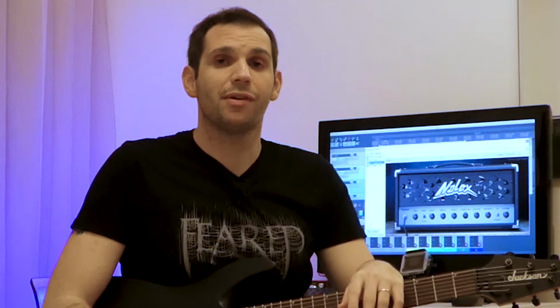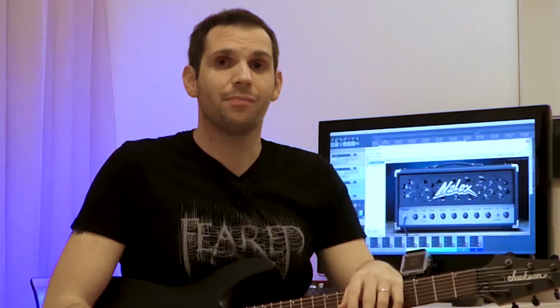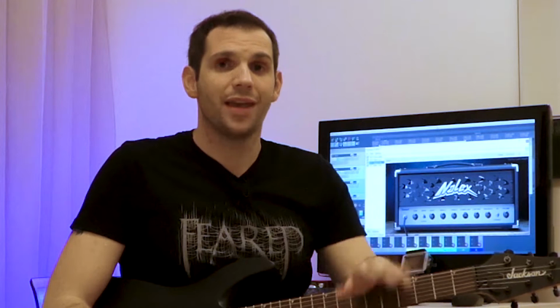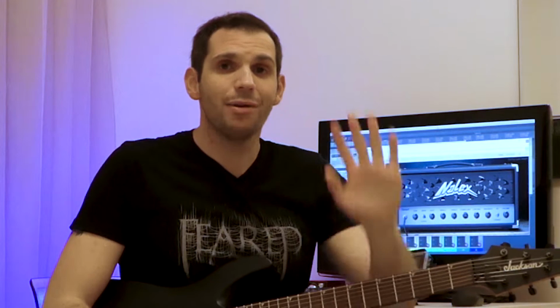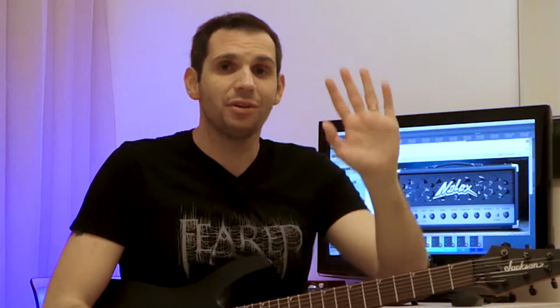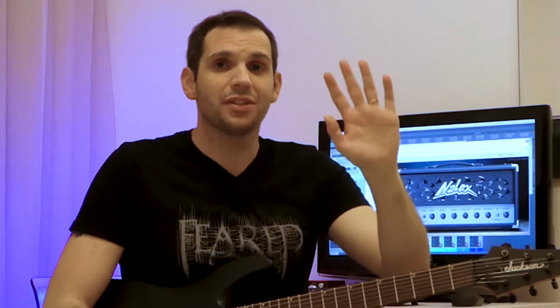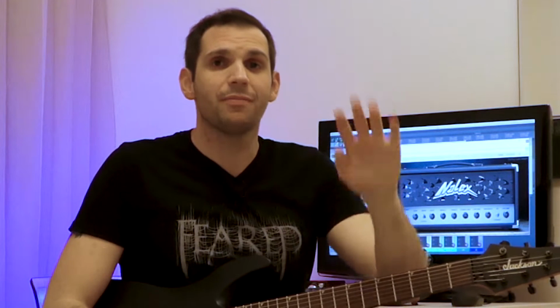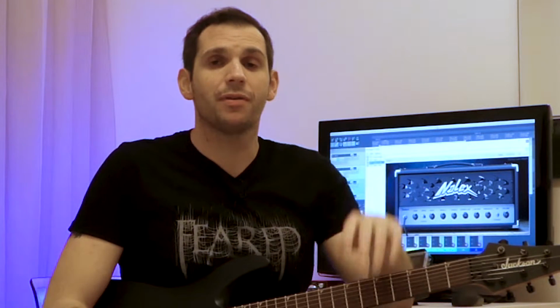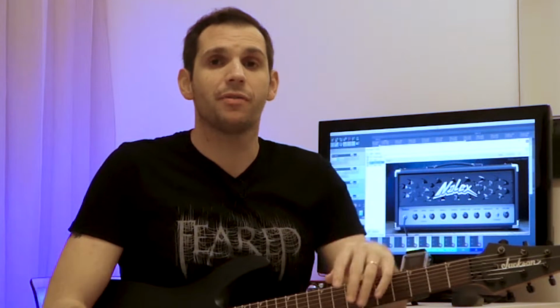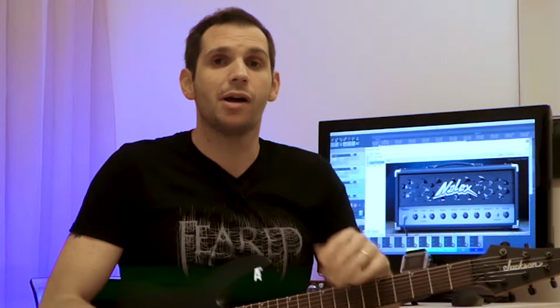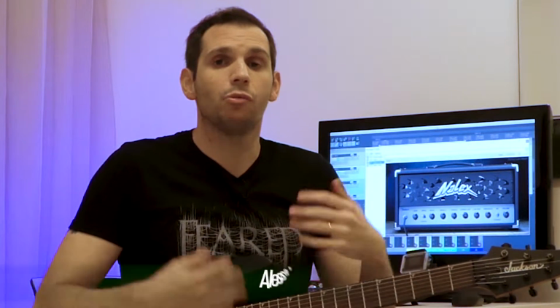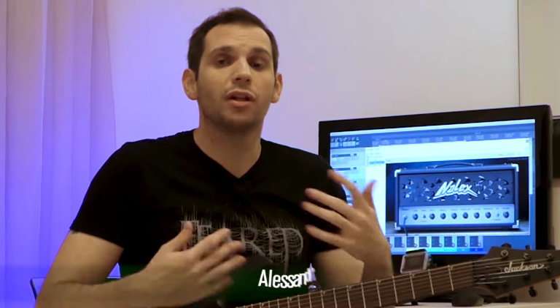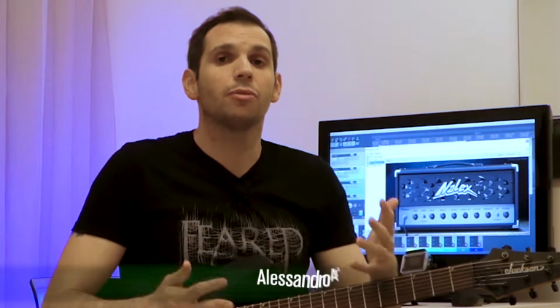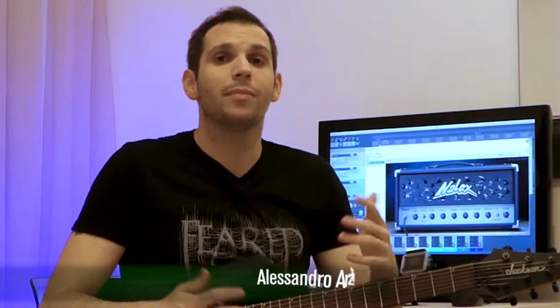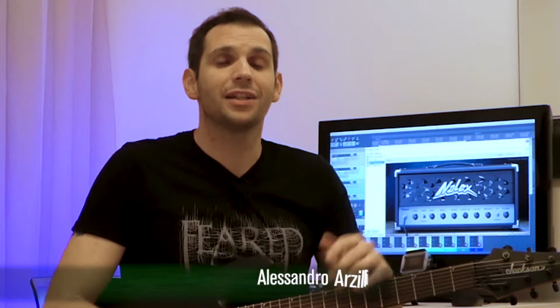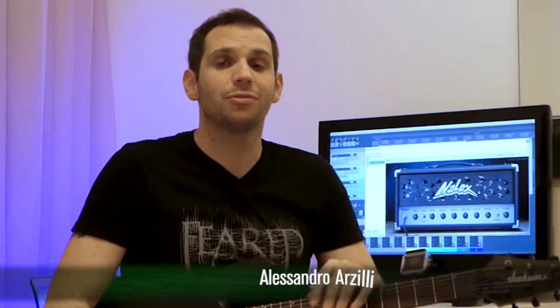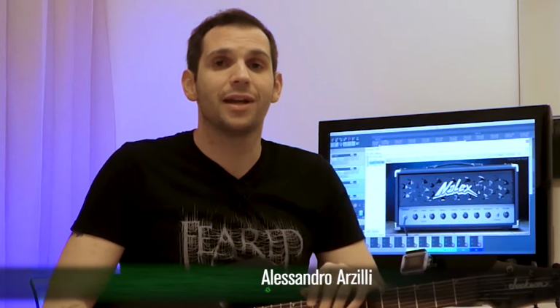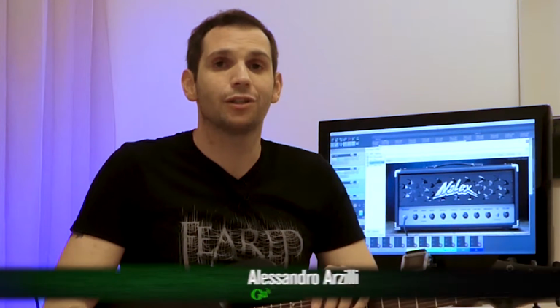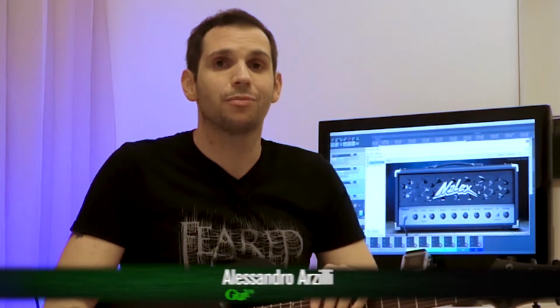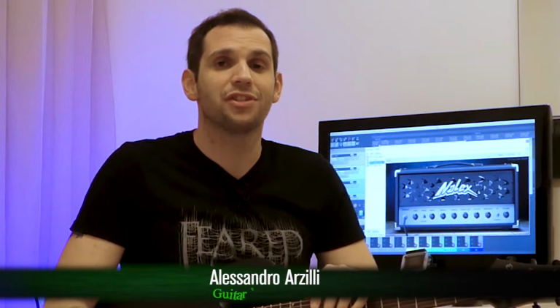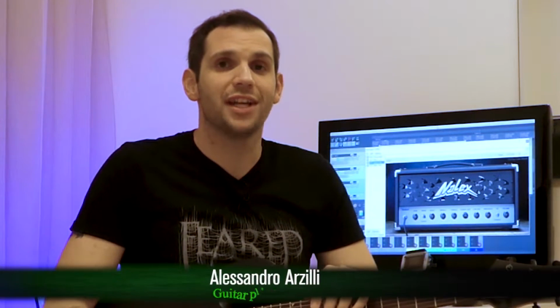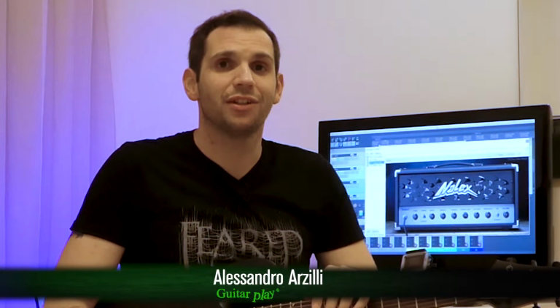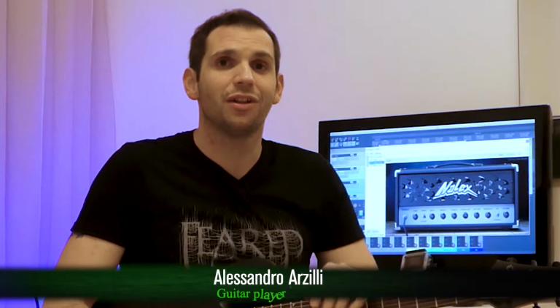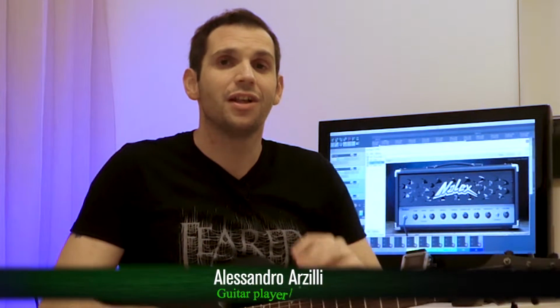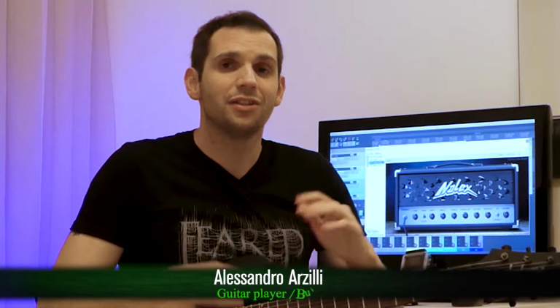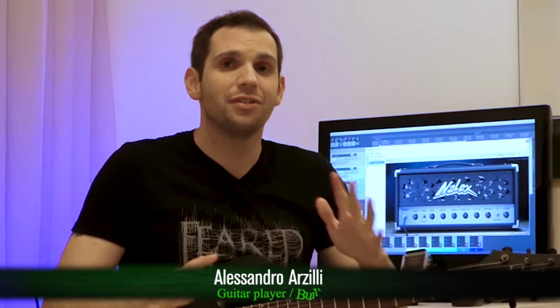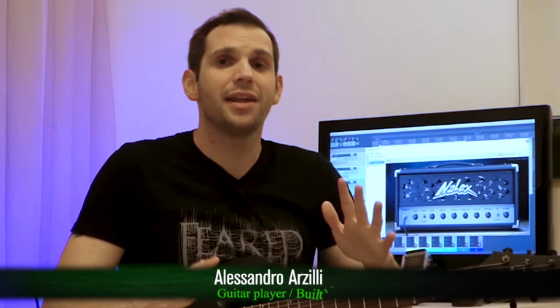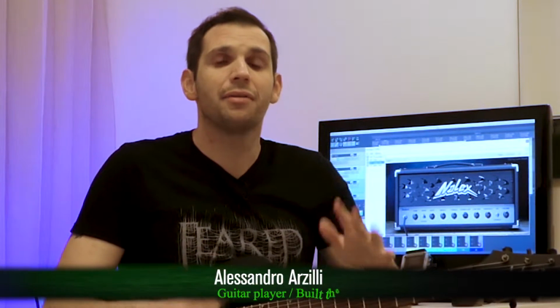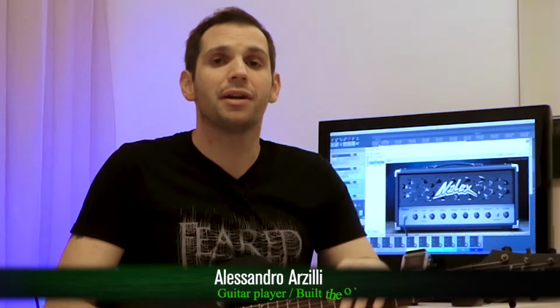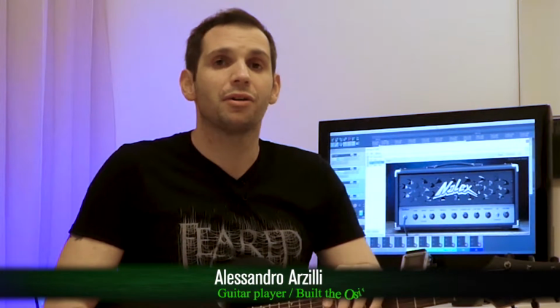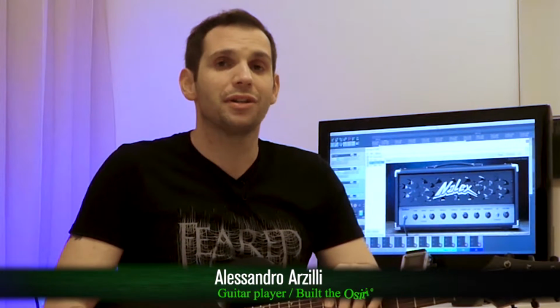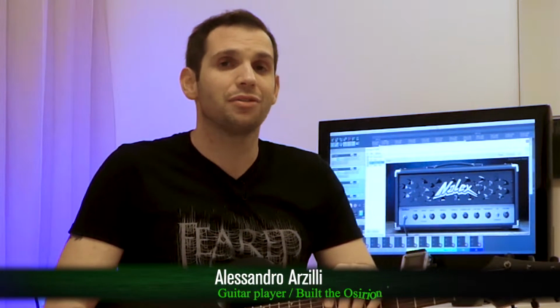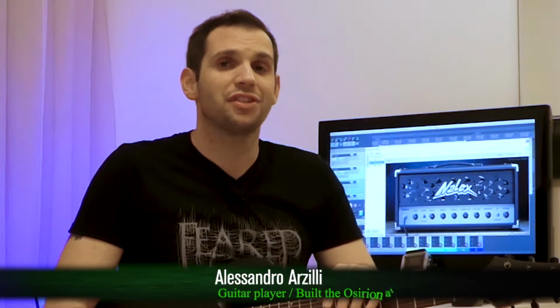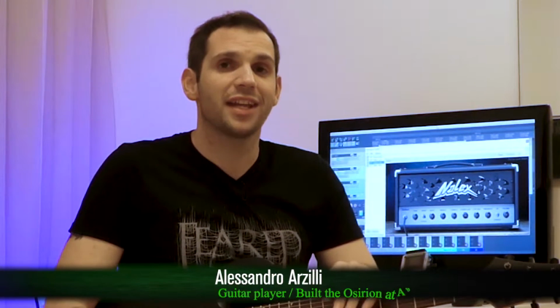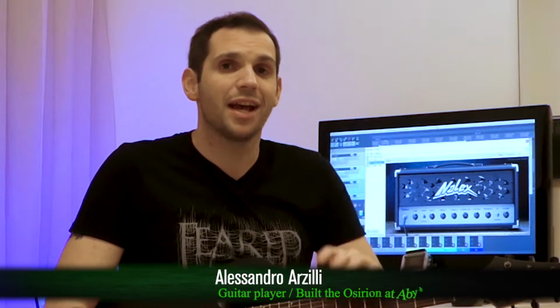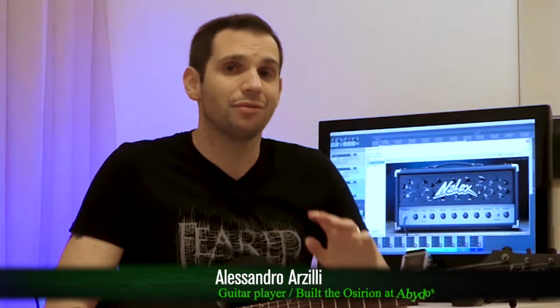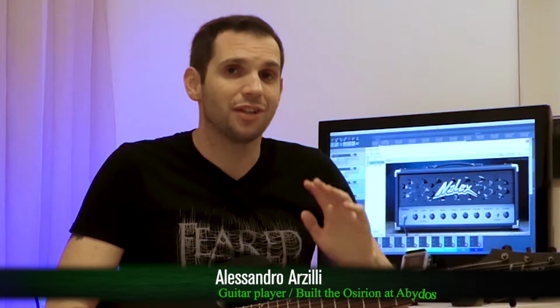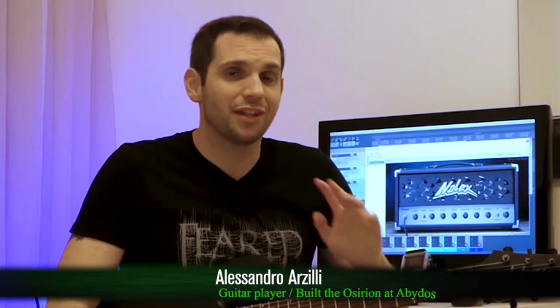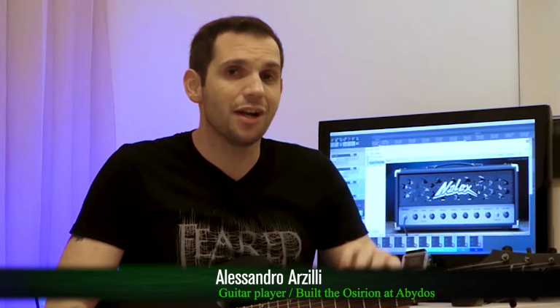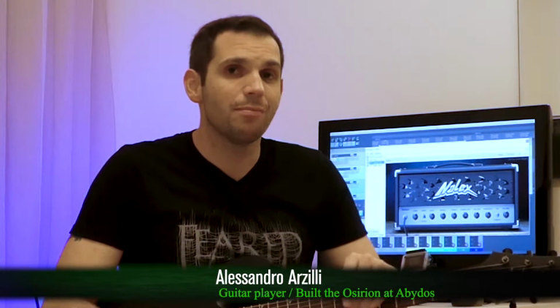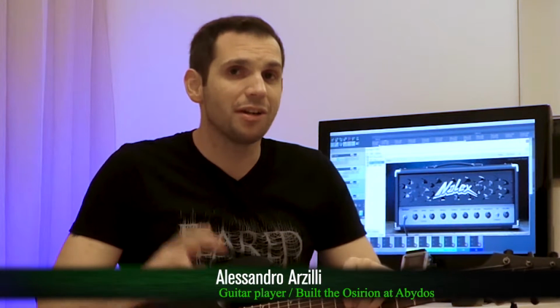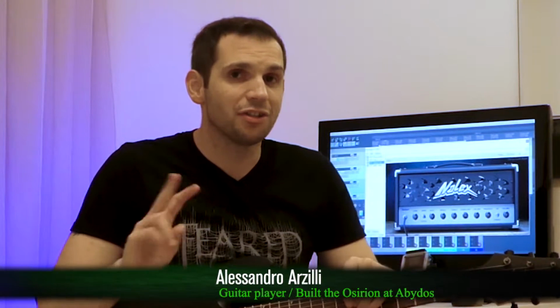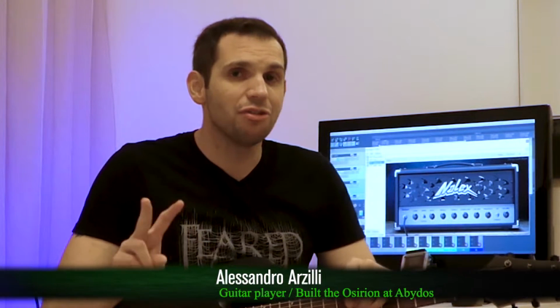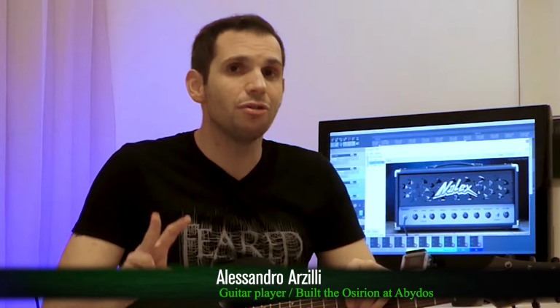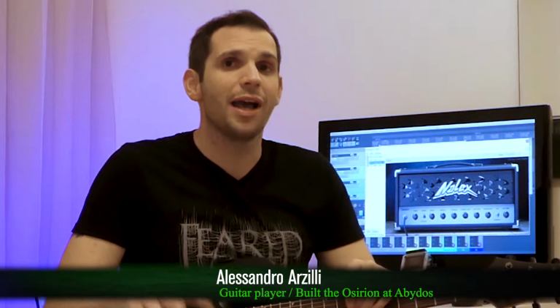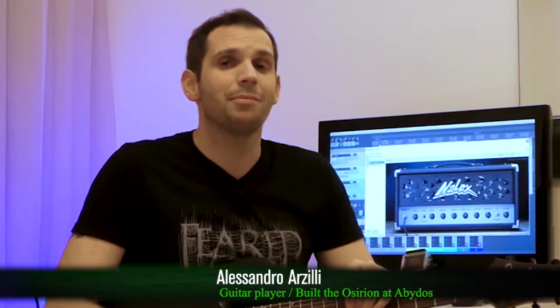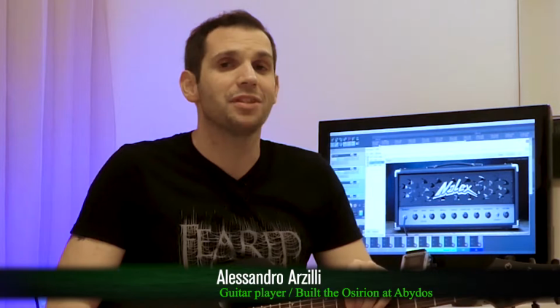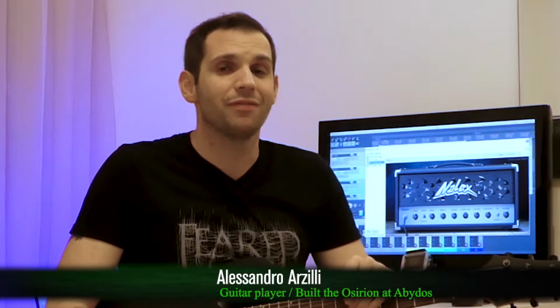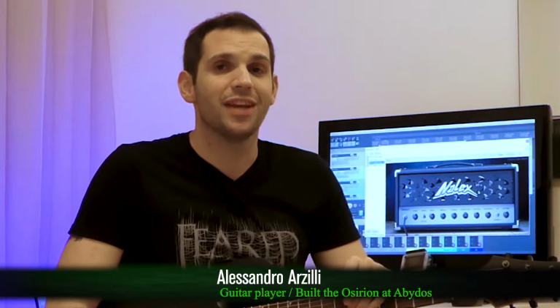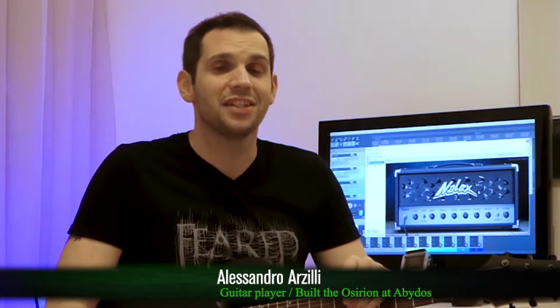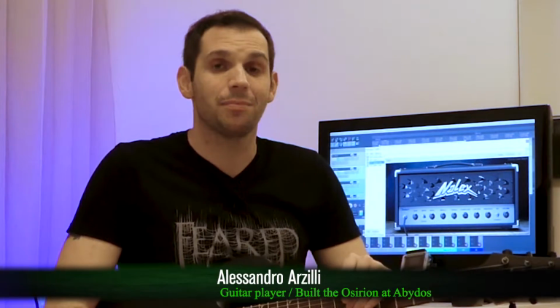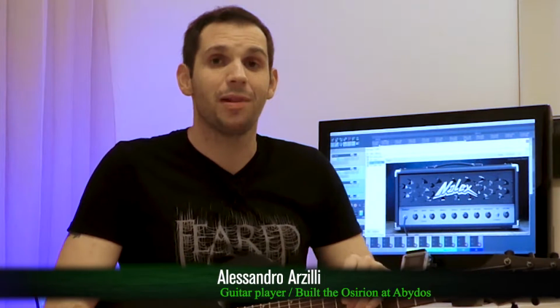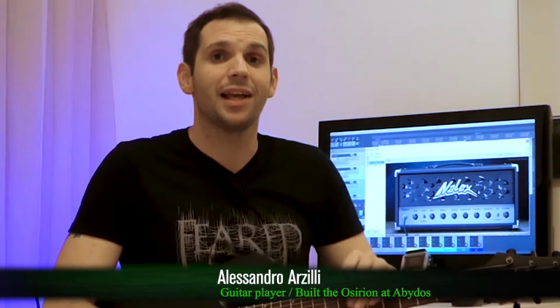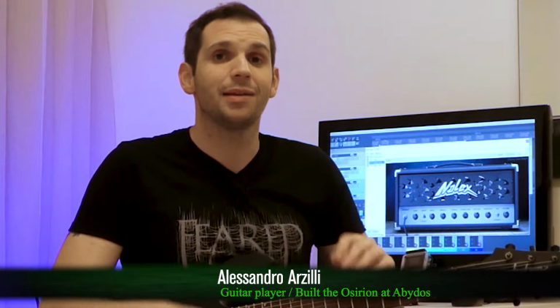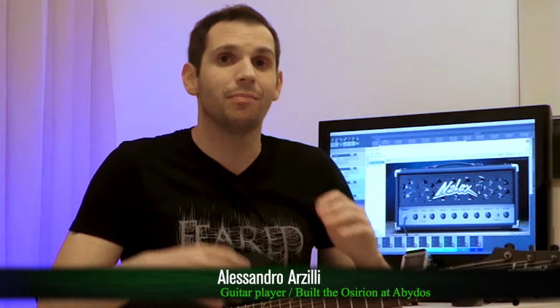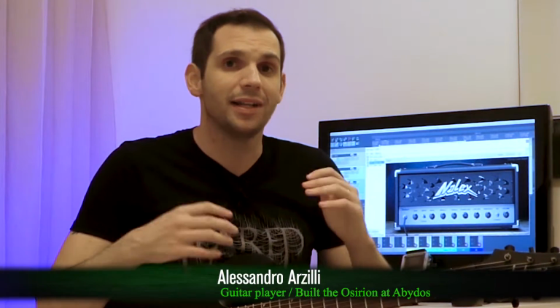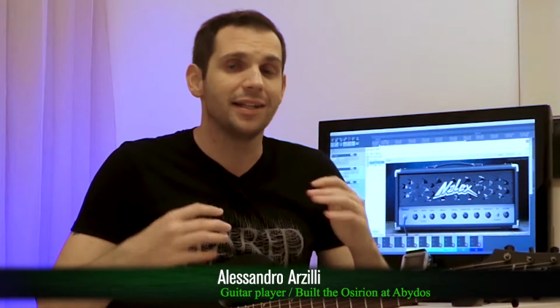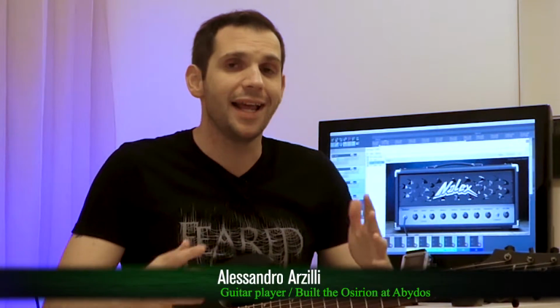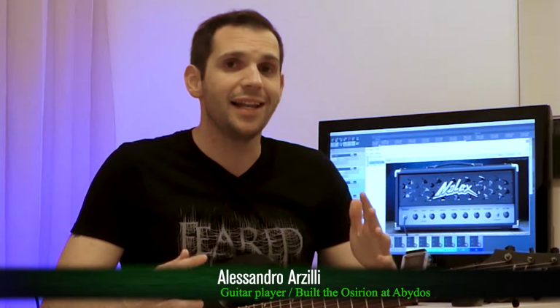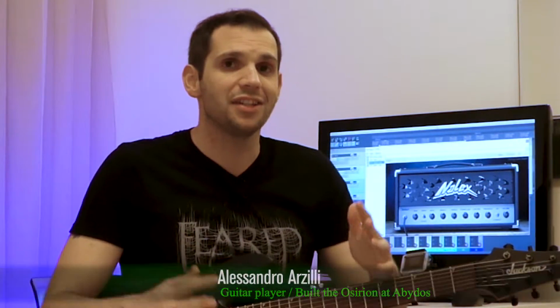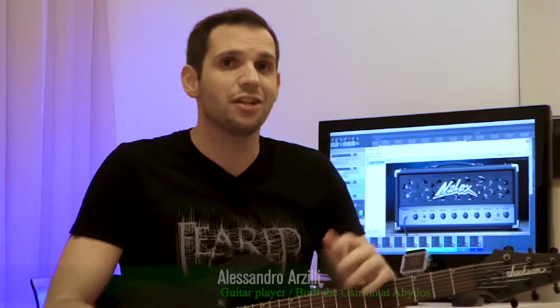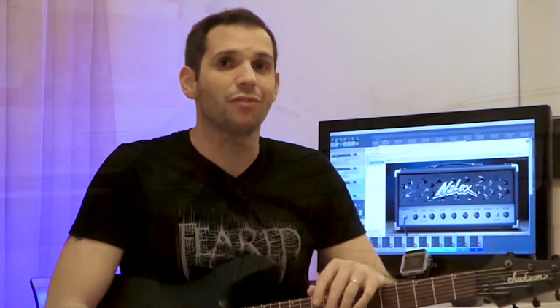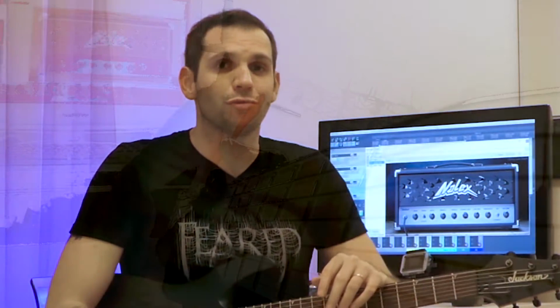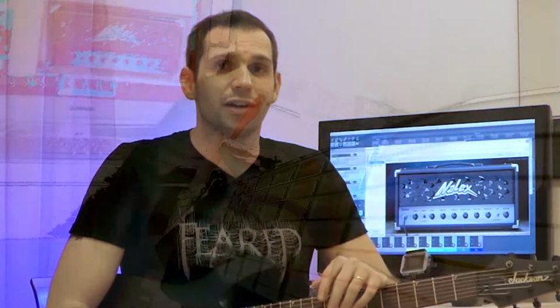Hey, what's up everyone, welcome back to my YouTube channel. Today we are going to check out the Gerber 2 MCMVST plugin by Nelix Software.